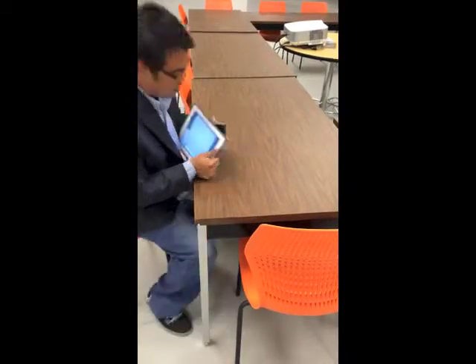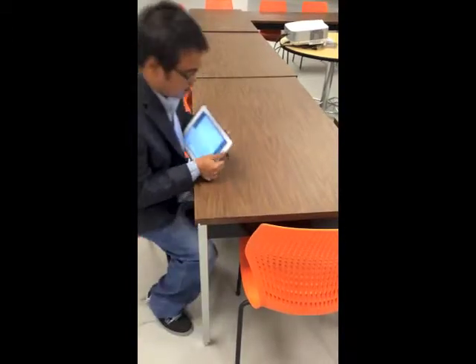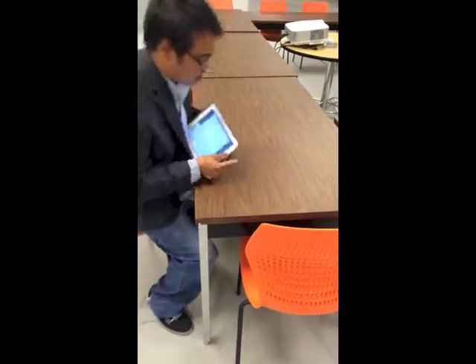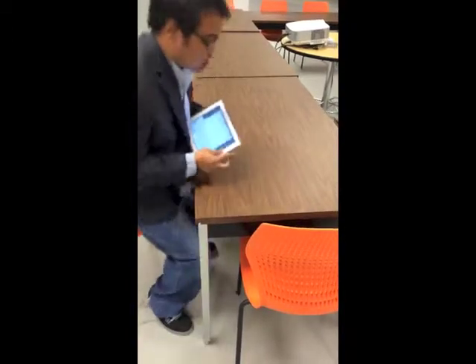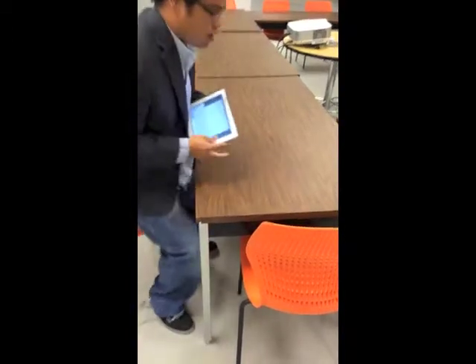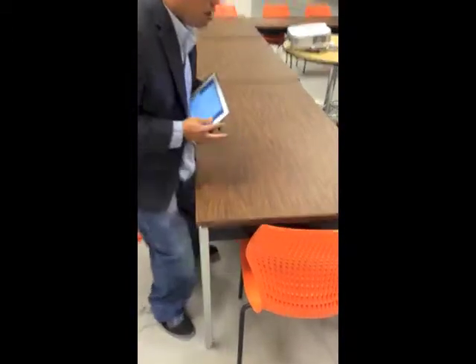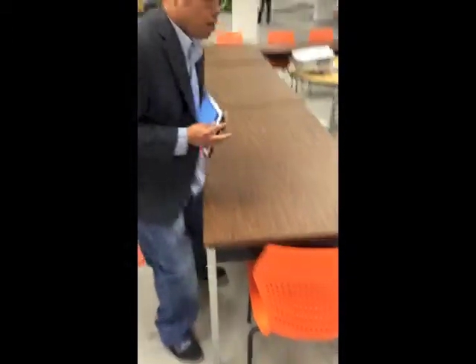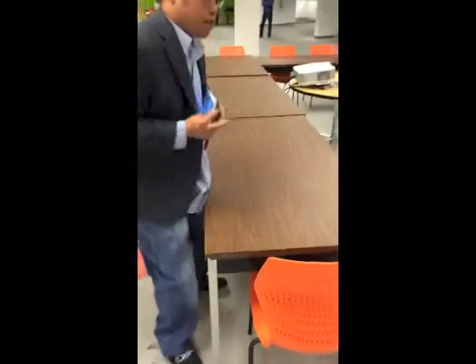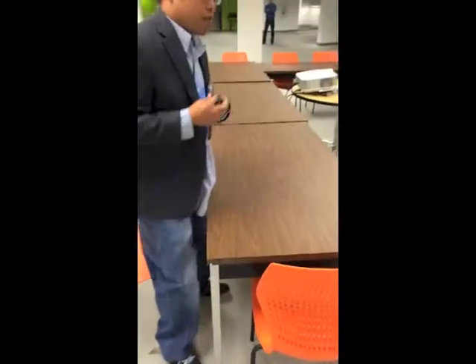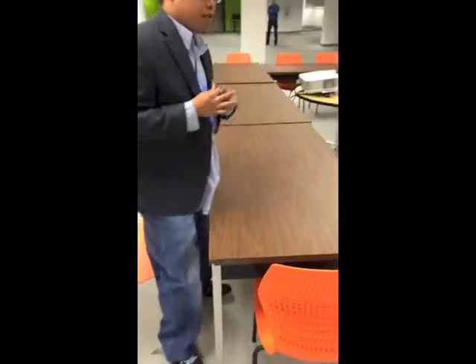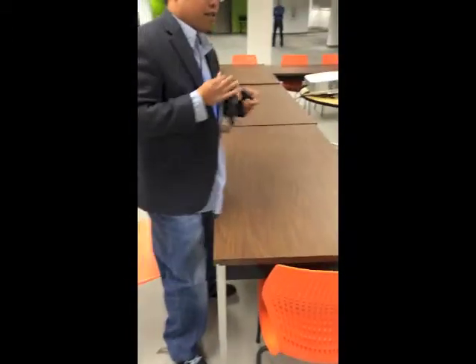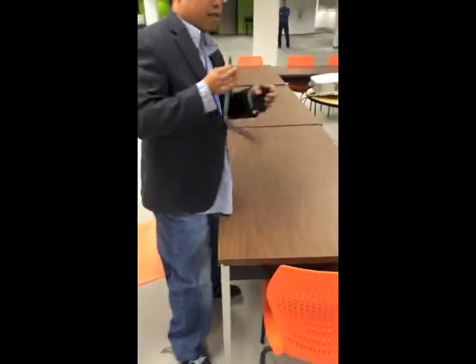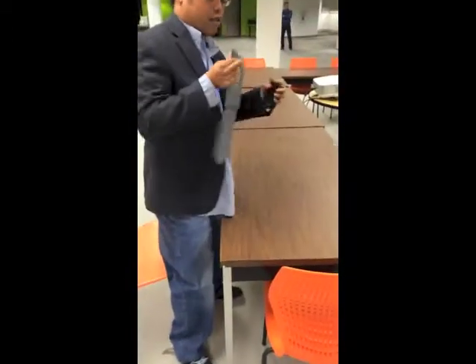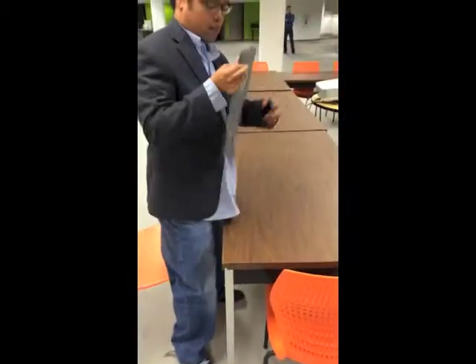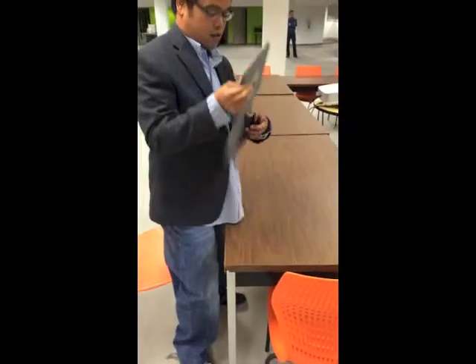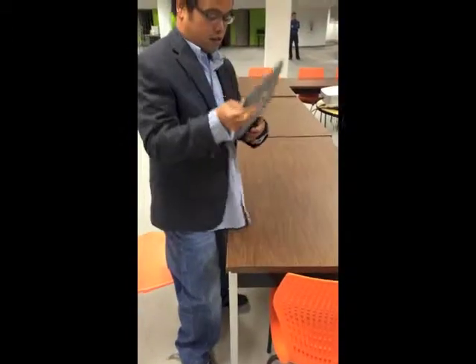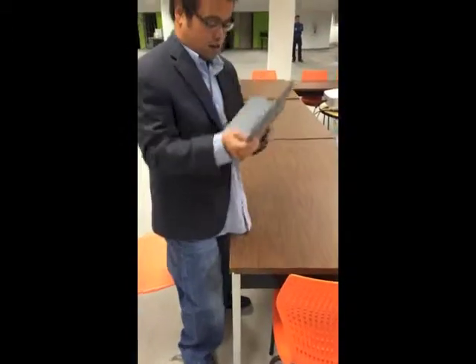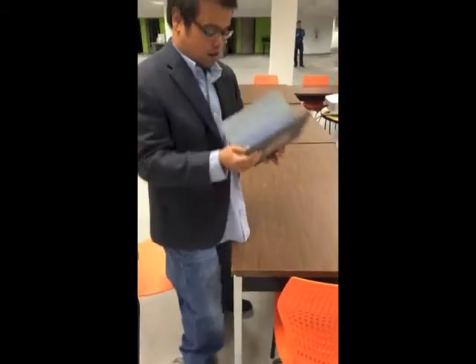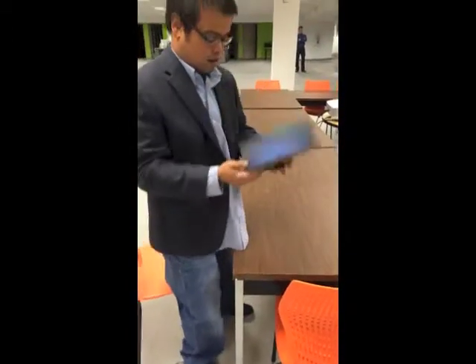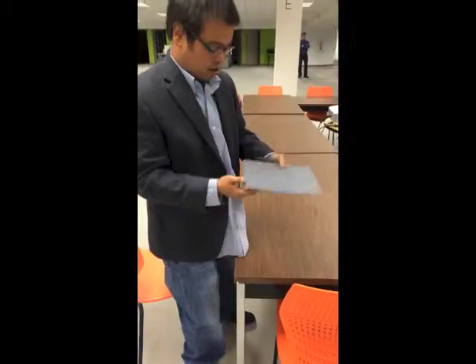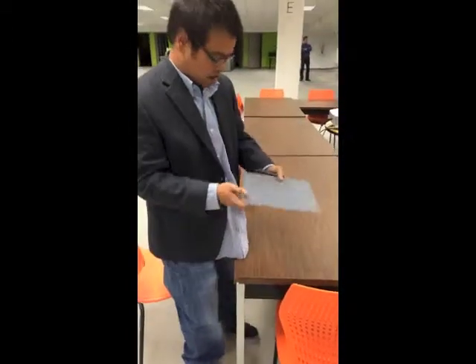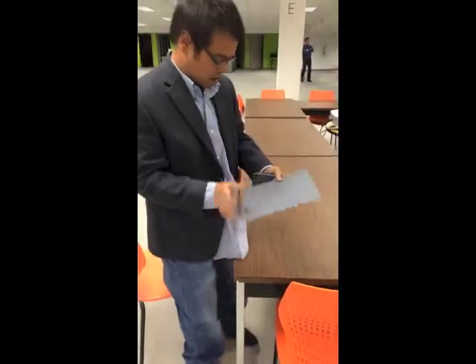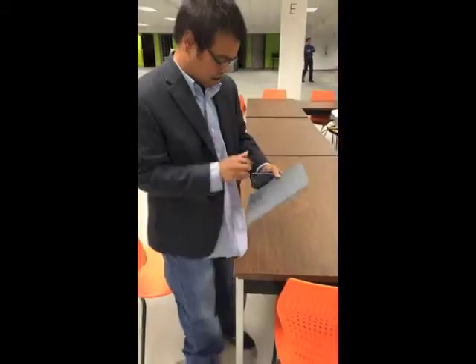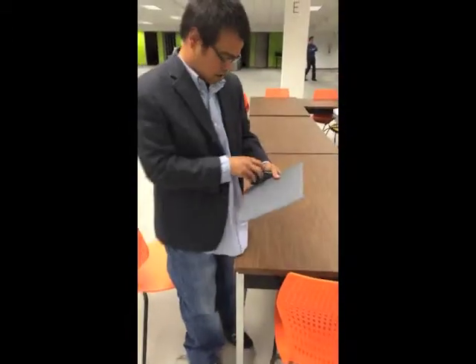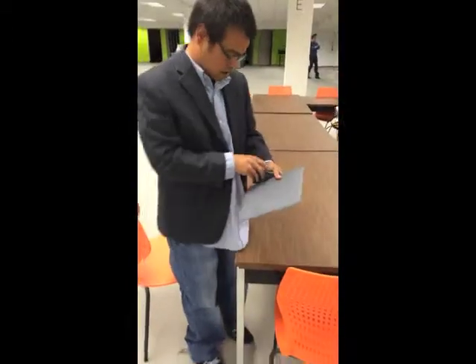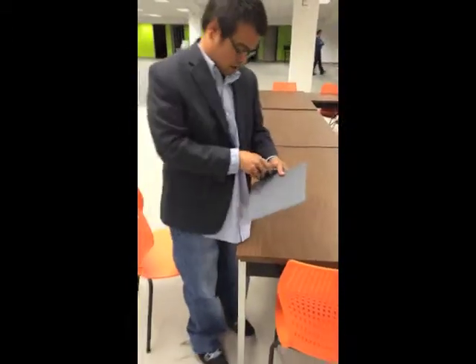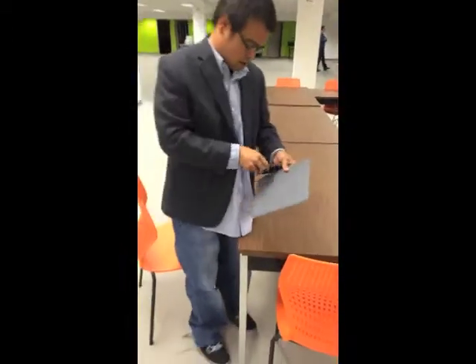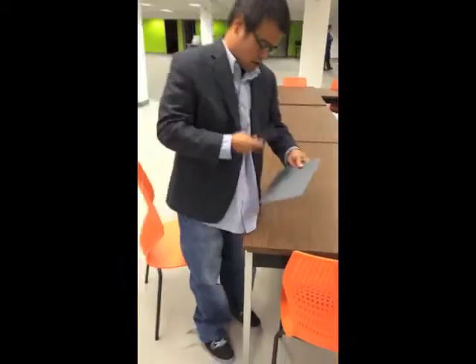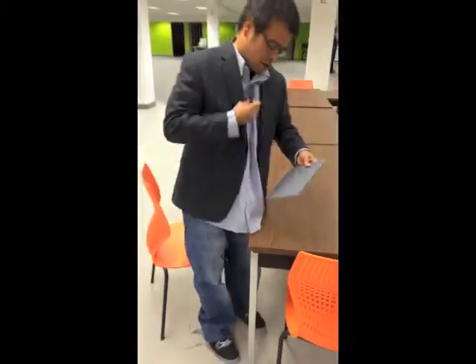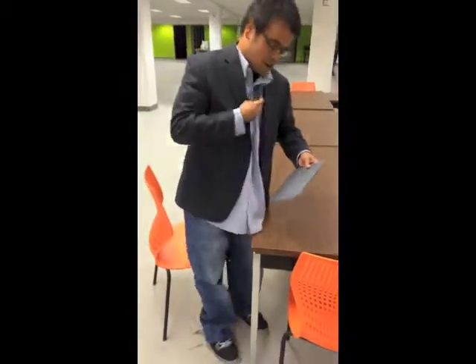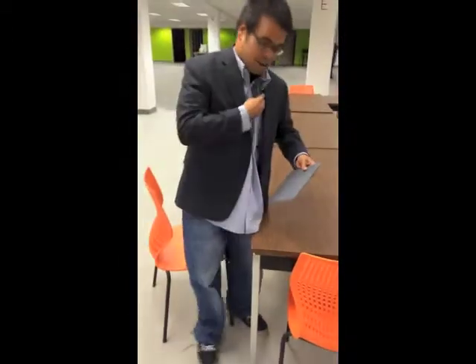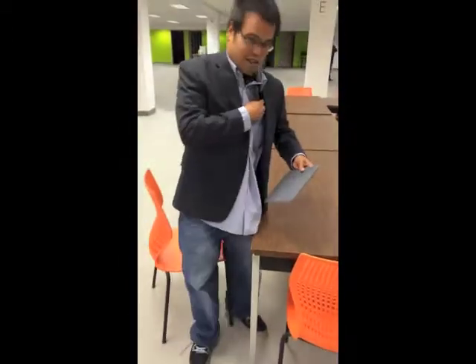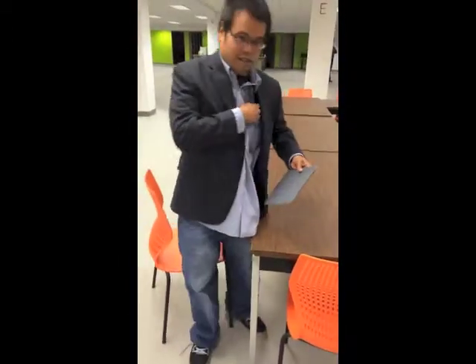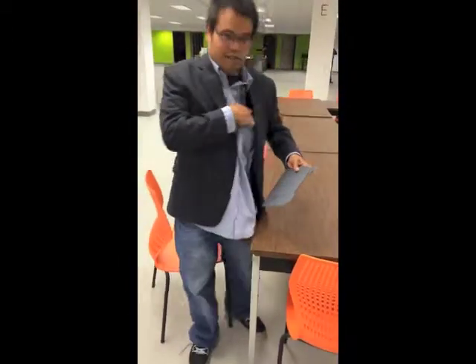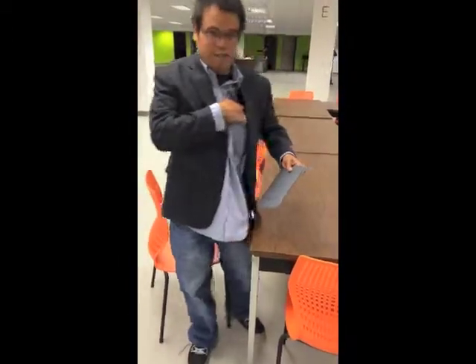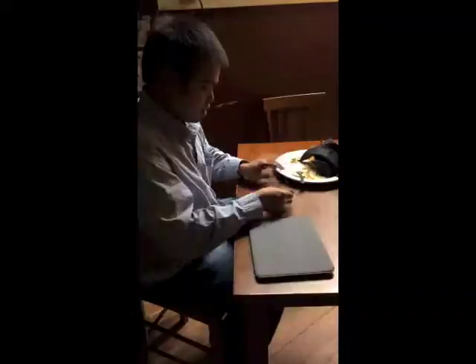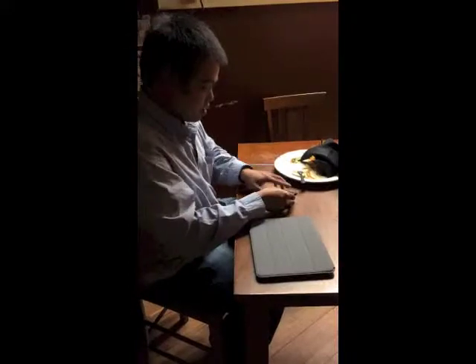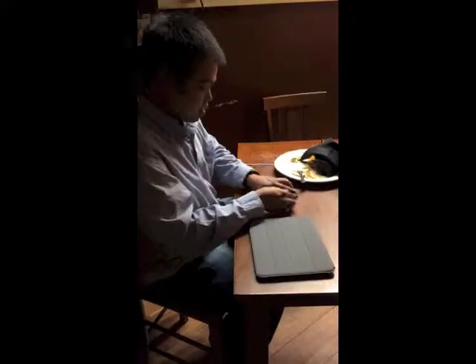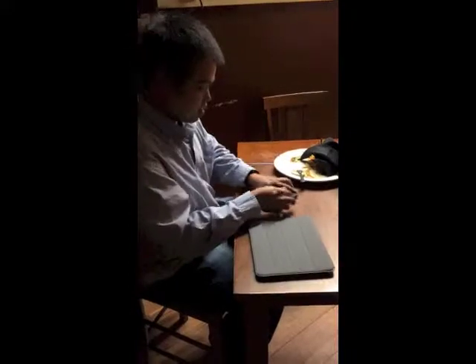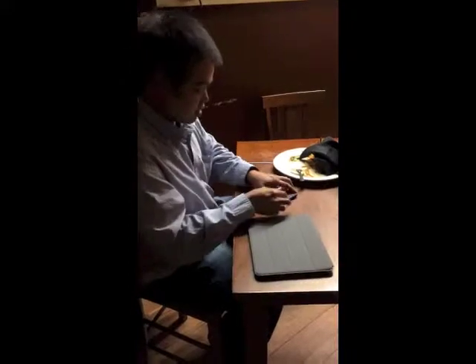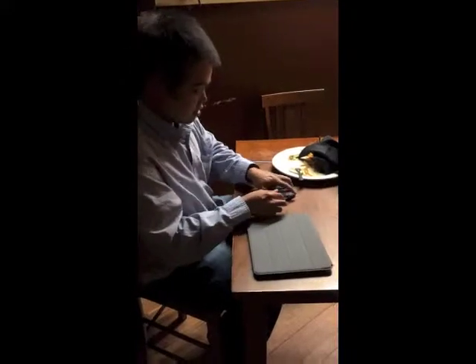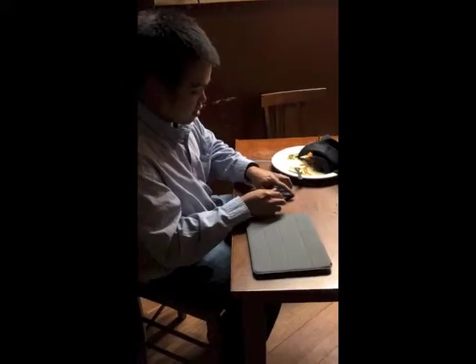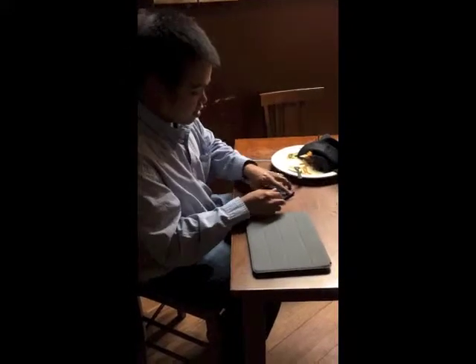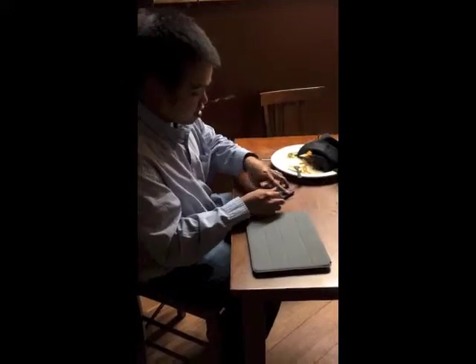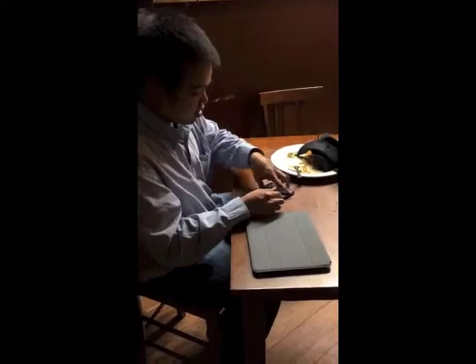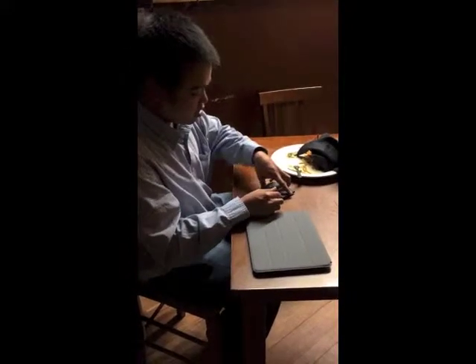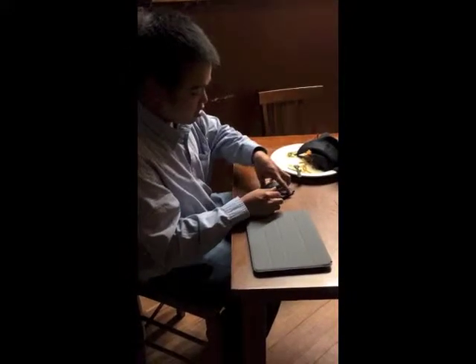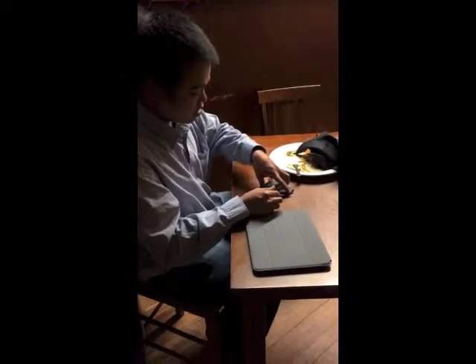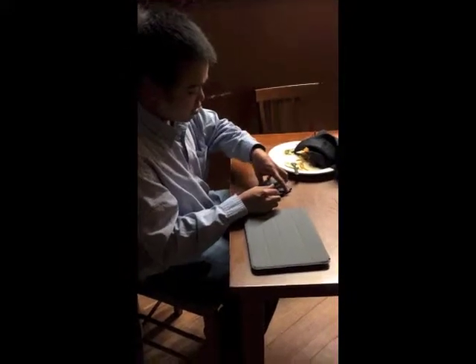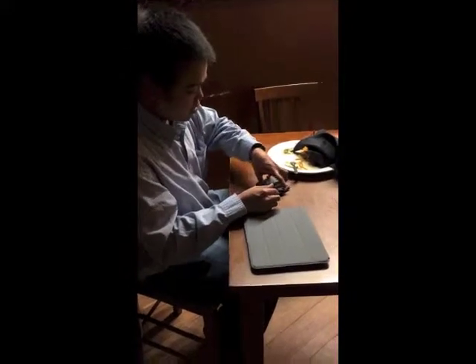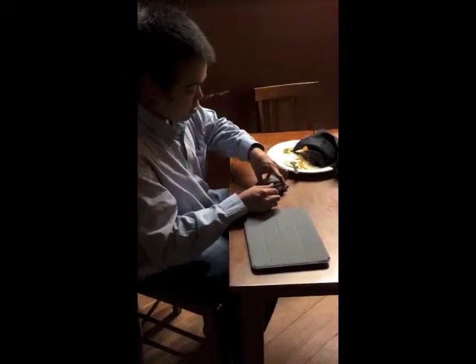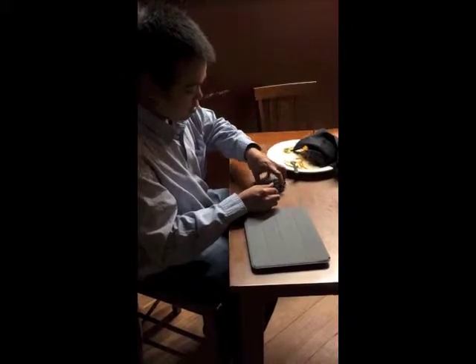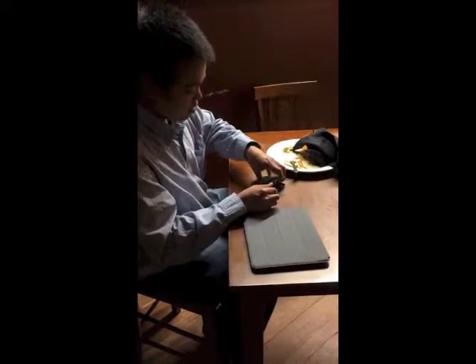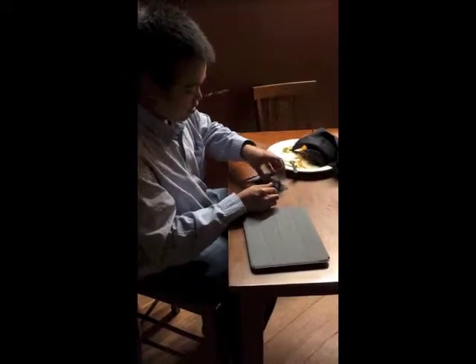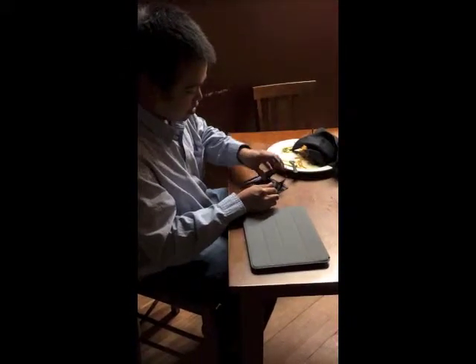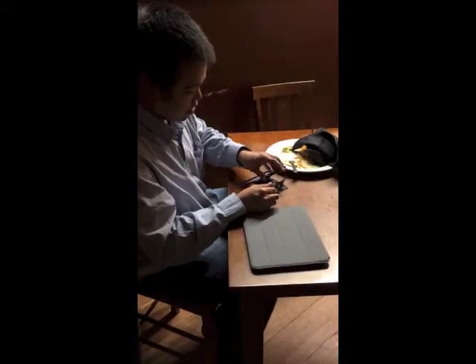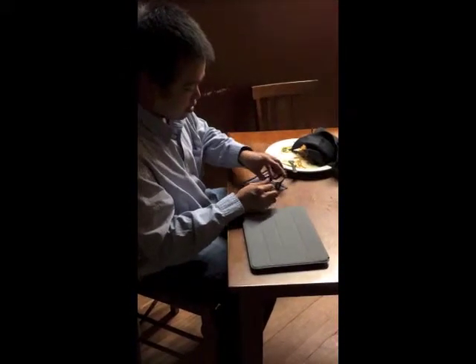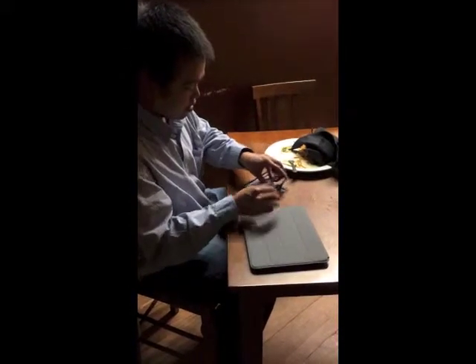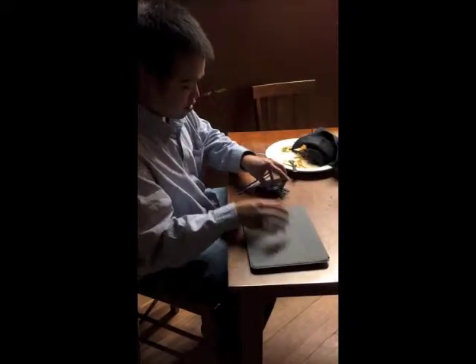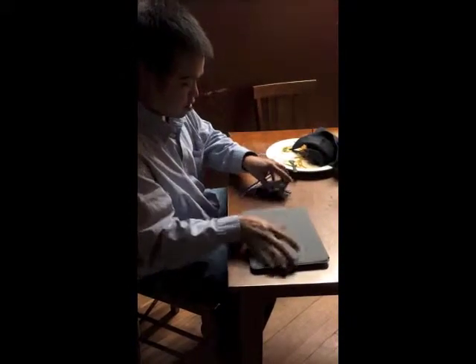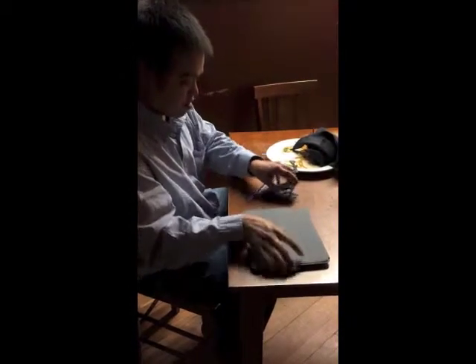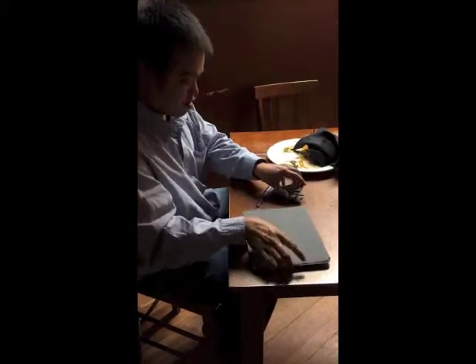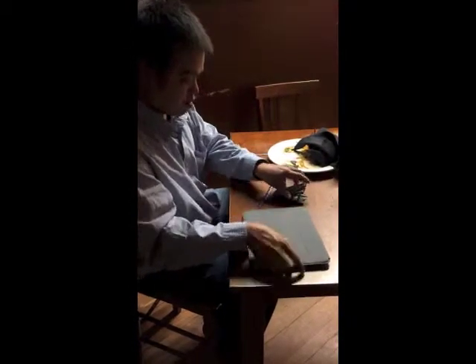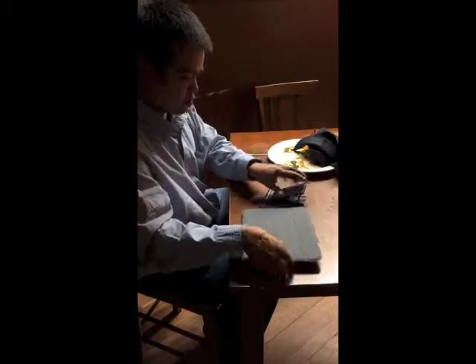One push of a button and the legs fold out instantly. Plinth allows you to set up your tablet at five different angles for working, reading and watching.